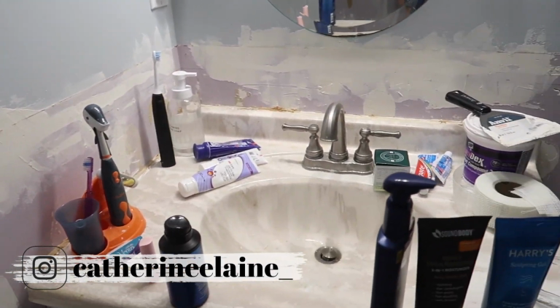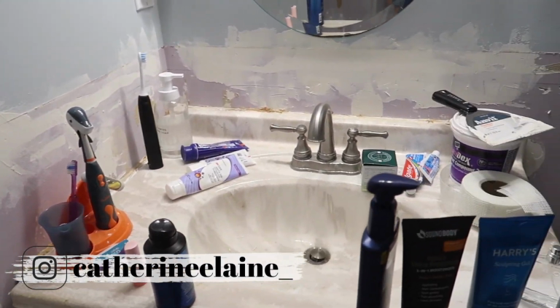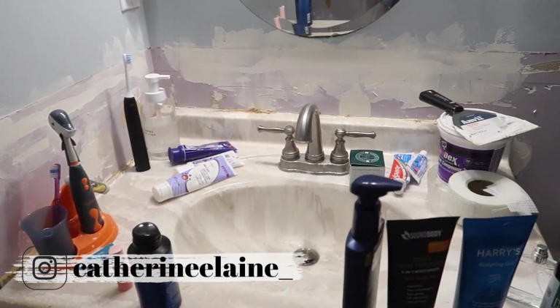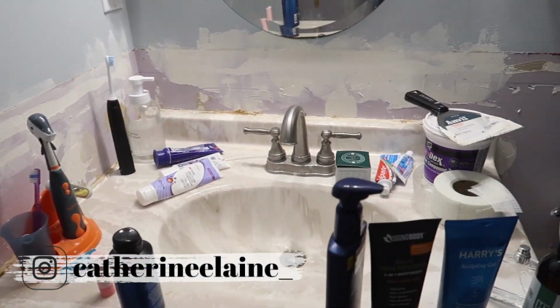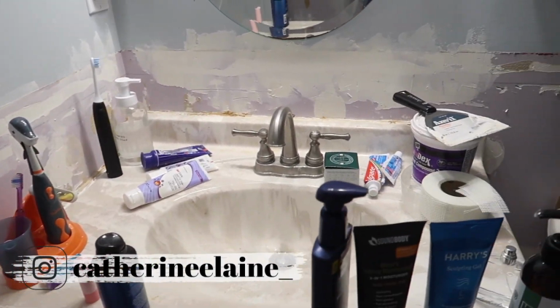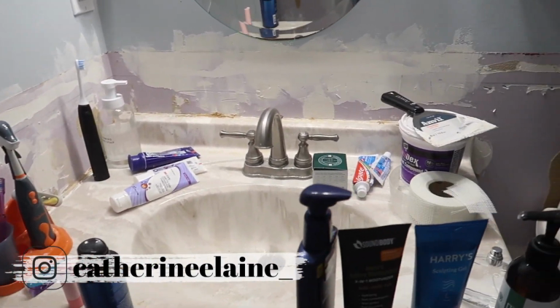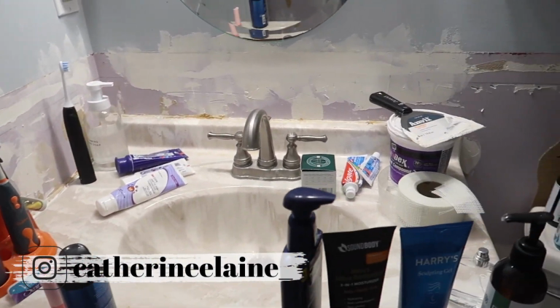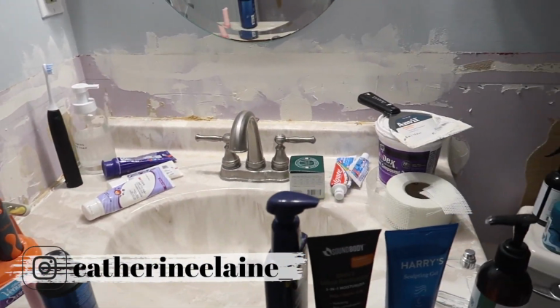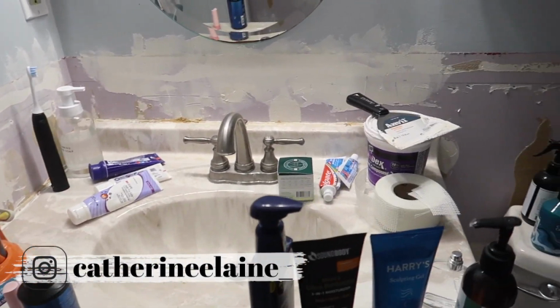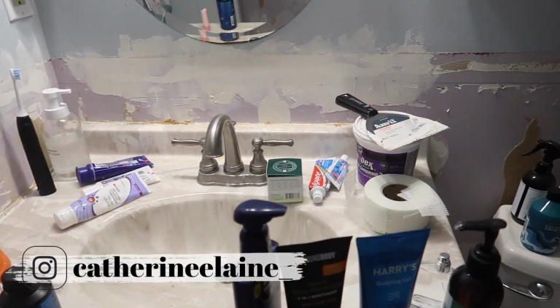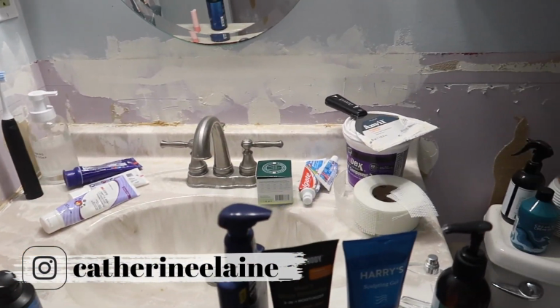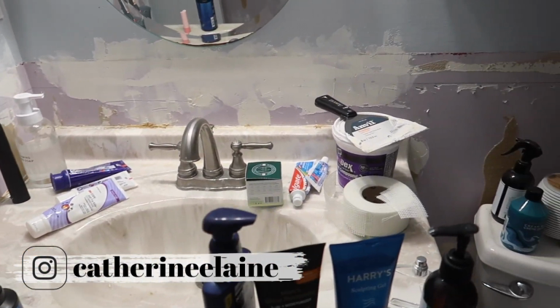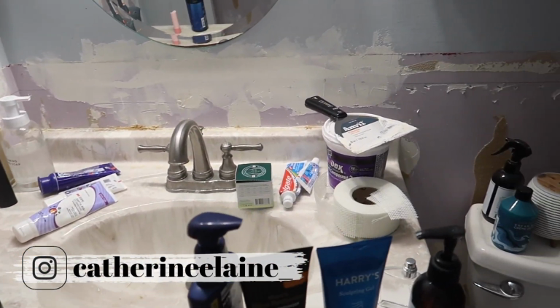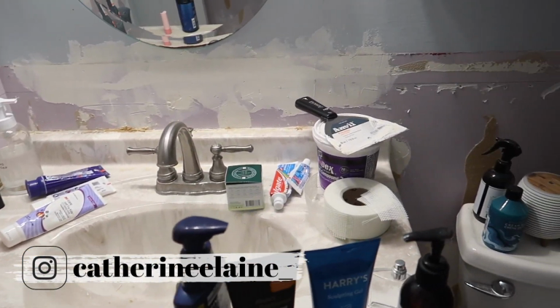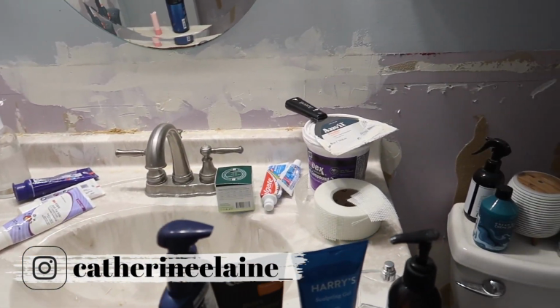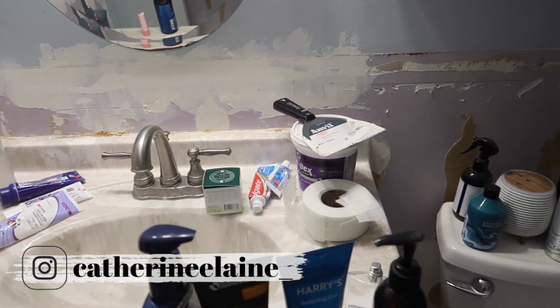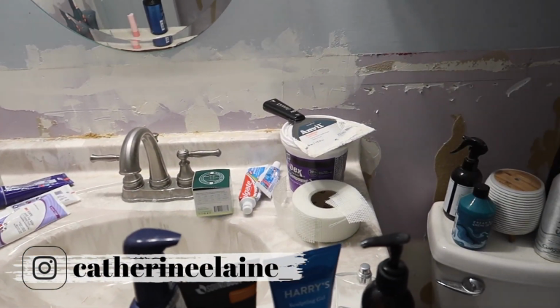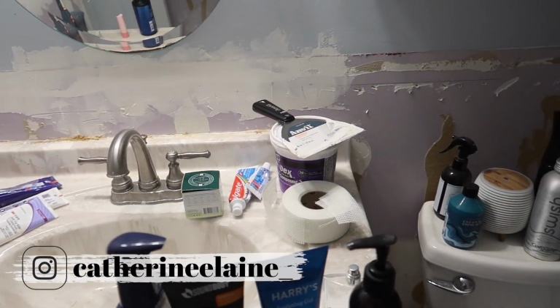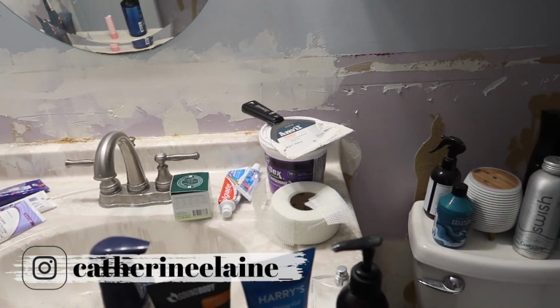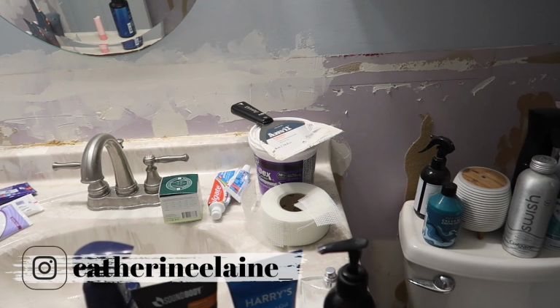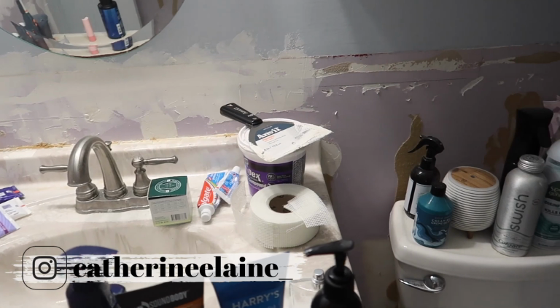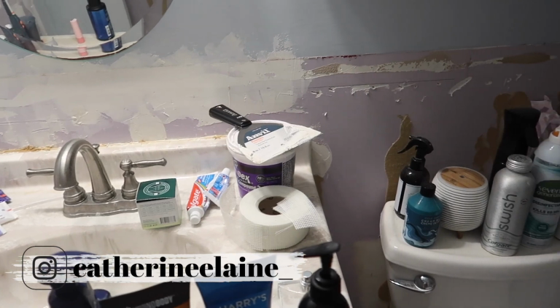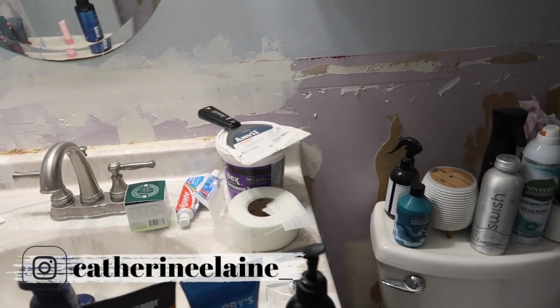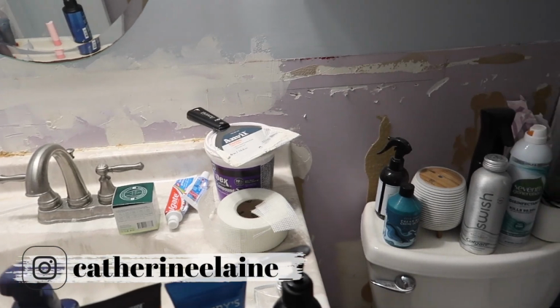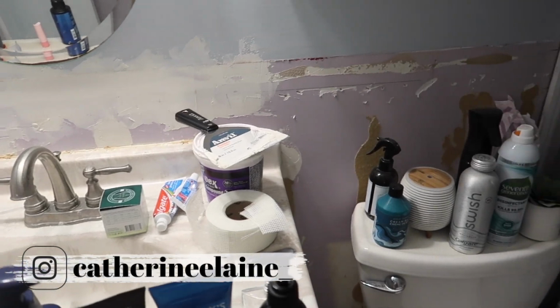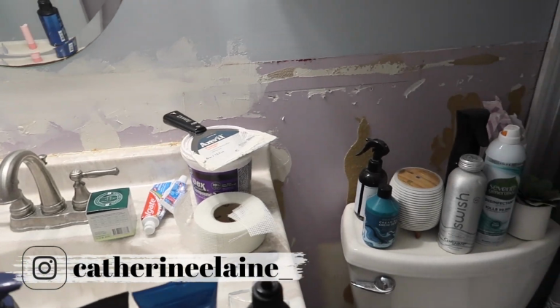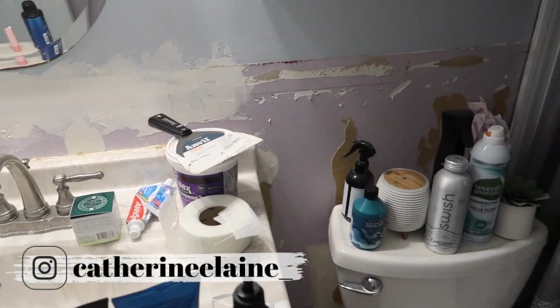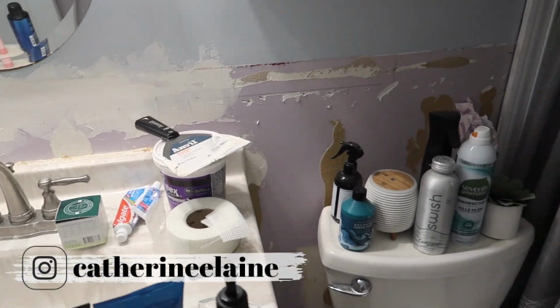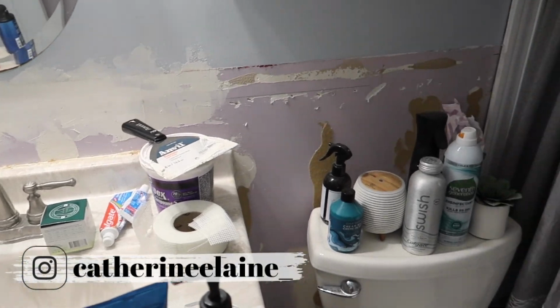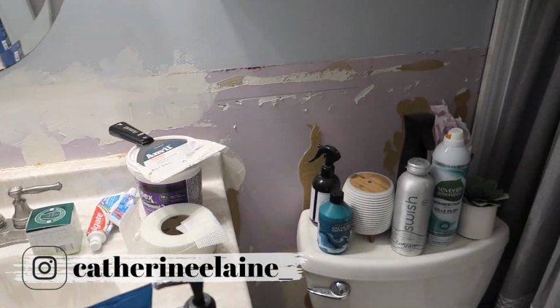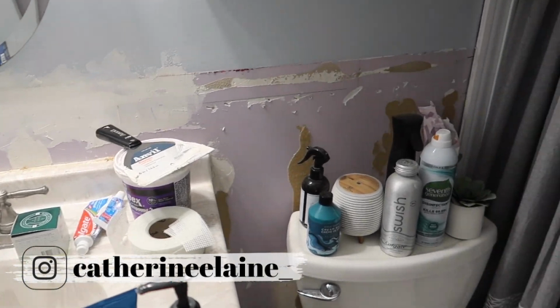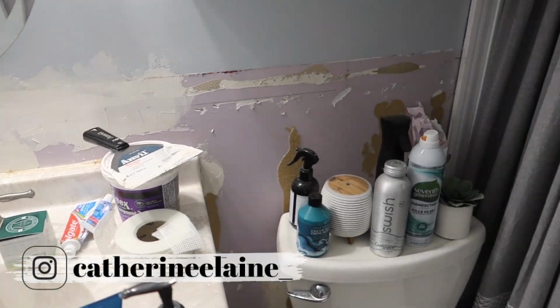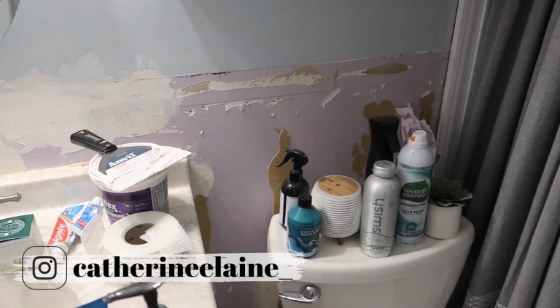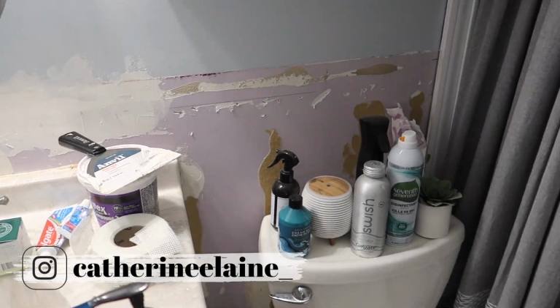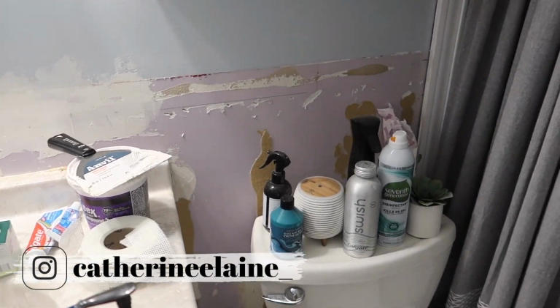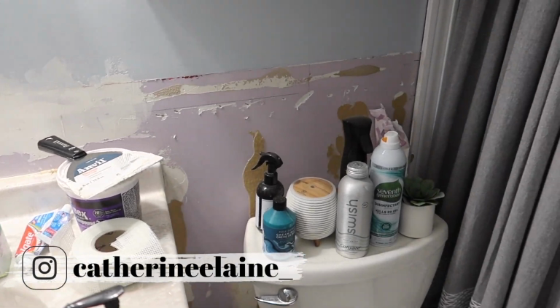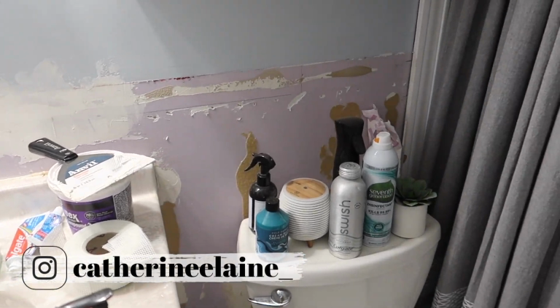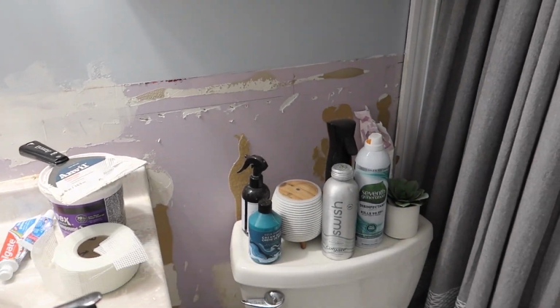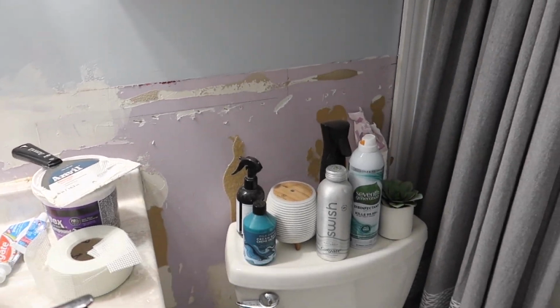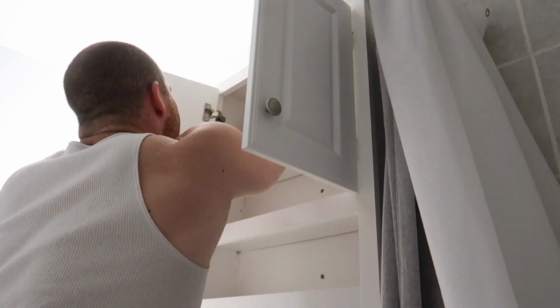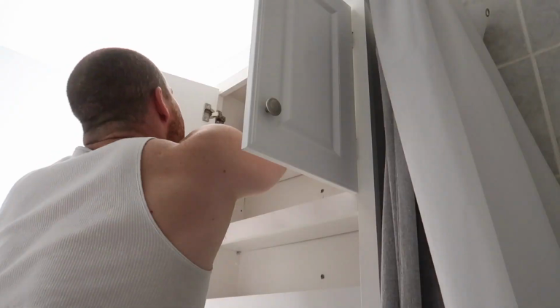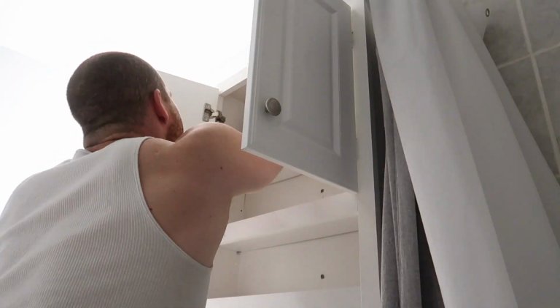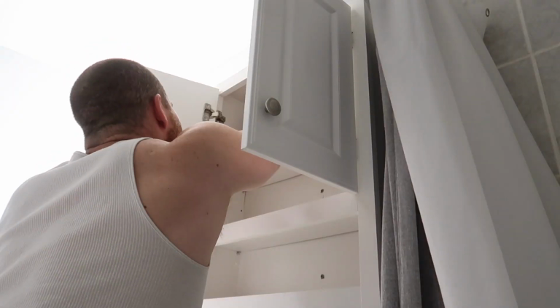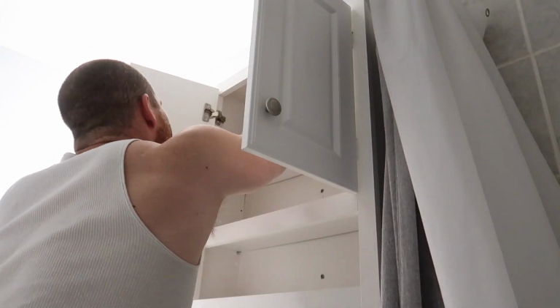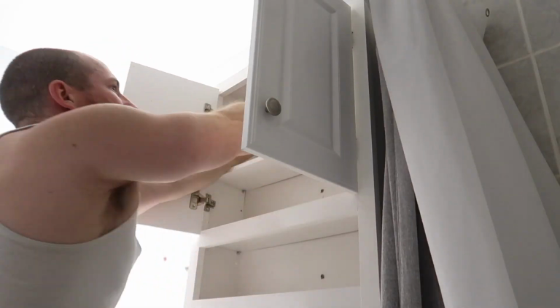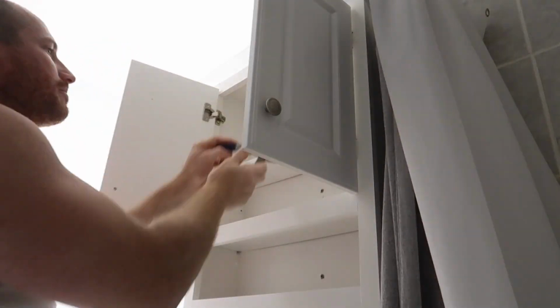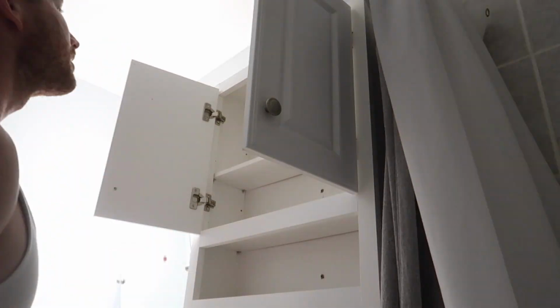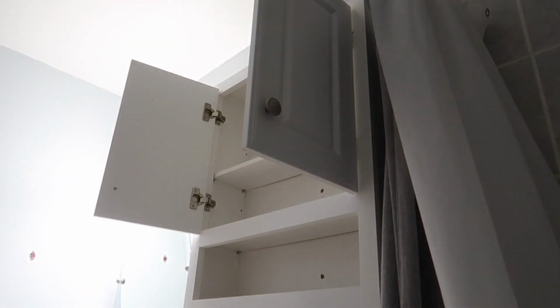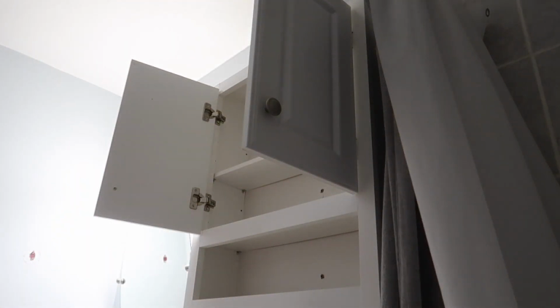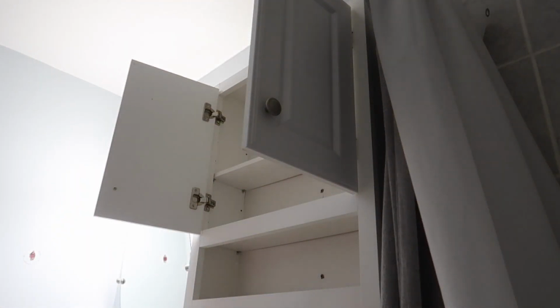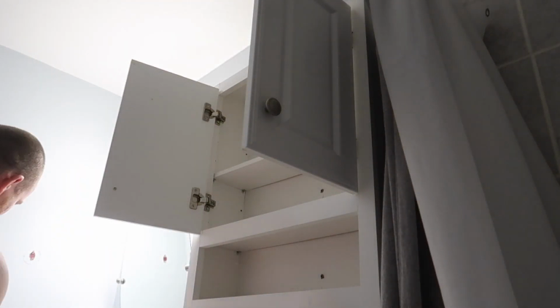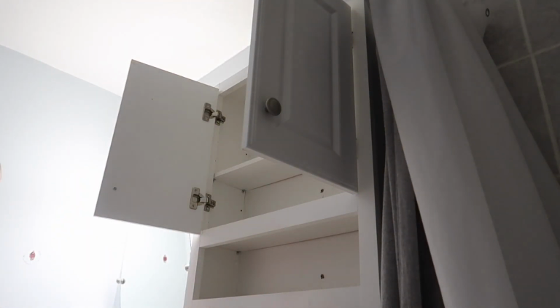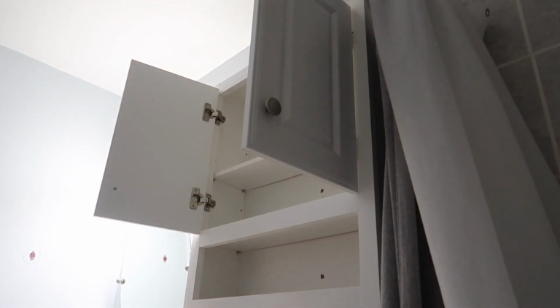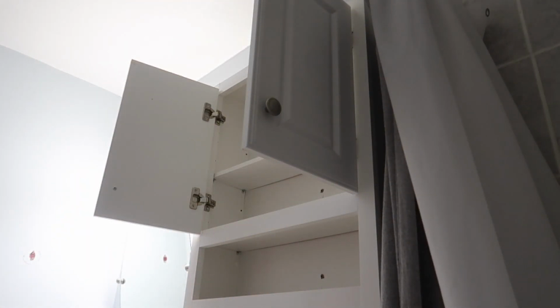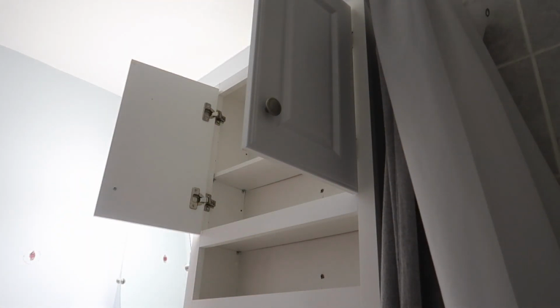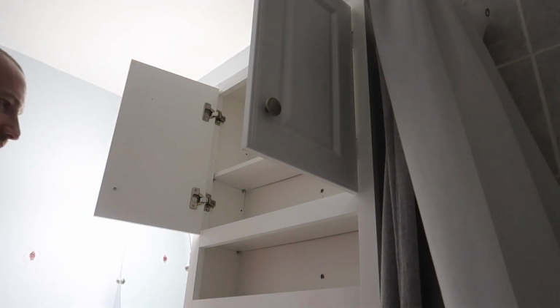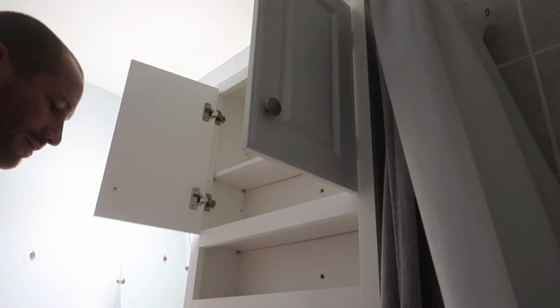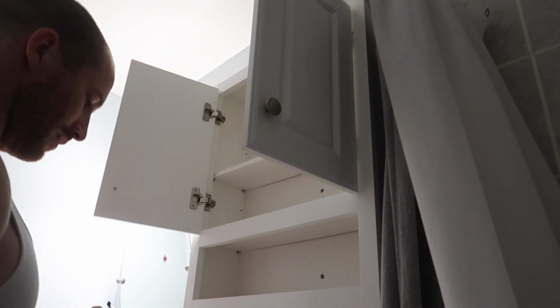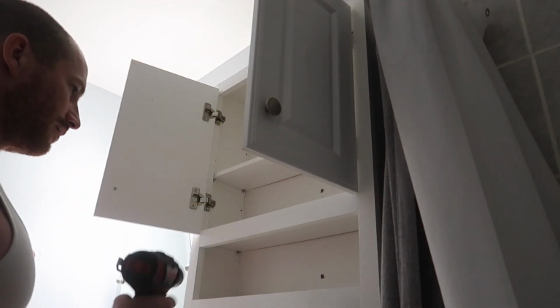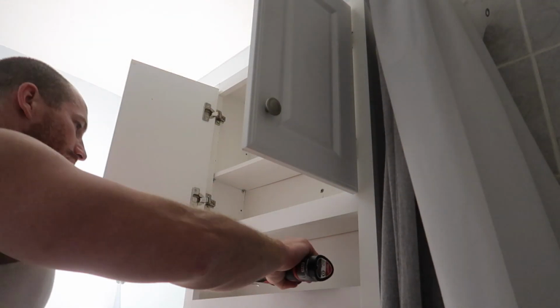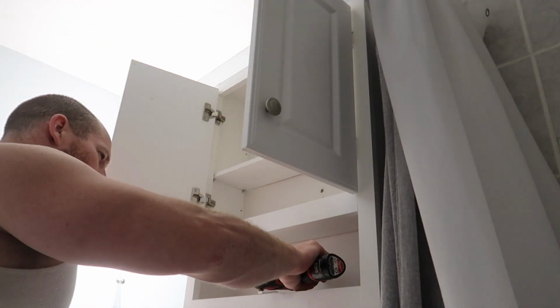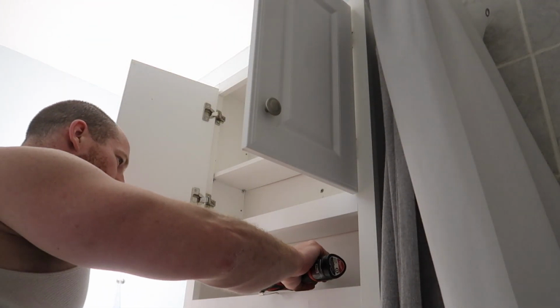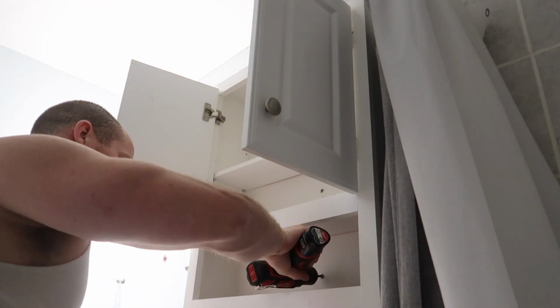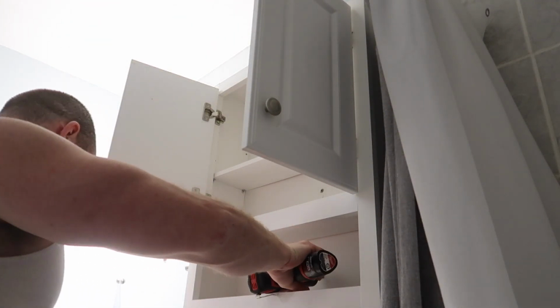Like I said, in hindsight I would have probably hired a painter because I definitely underestimated how difficult that project would be.